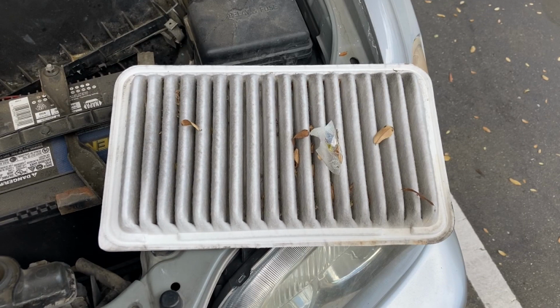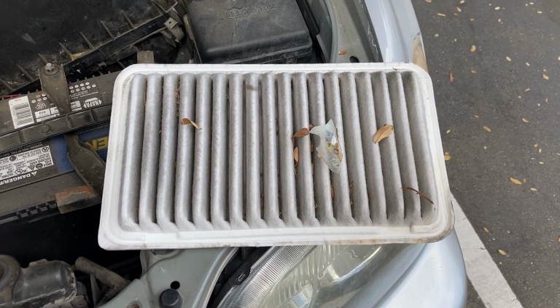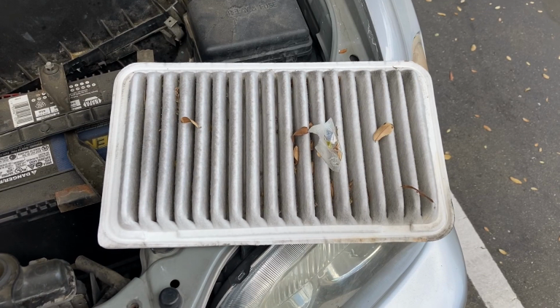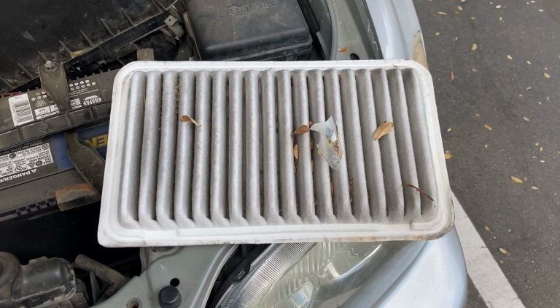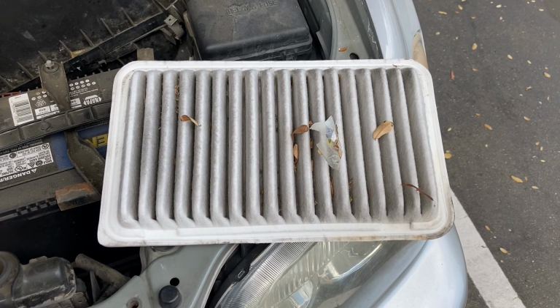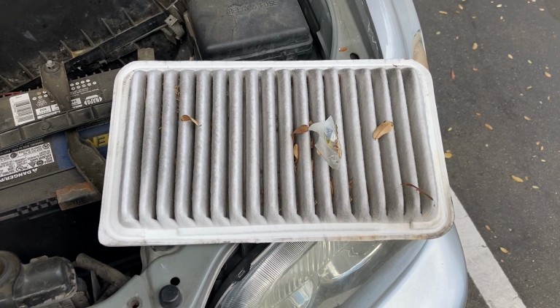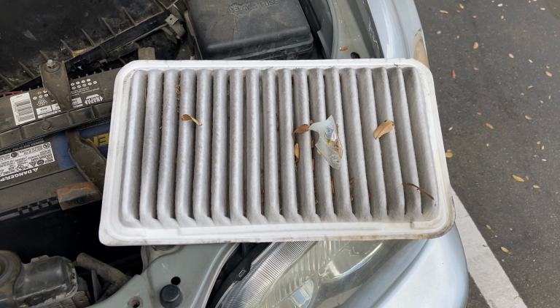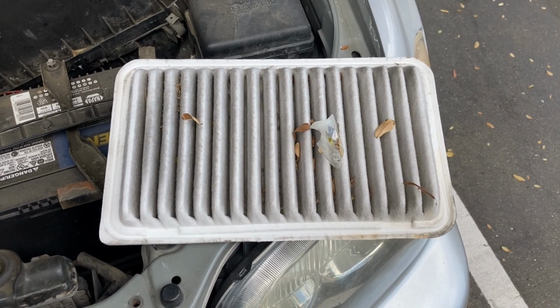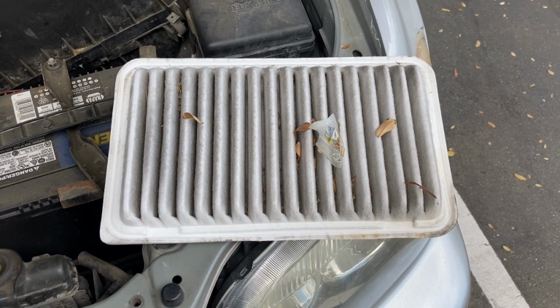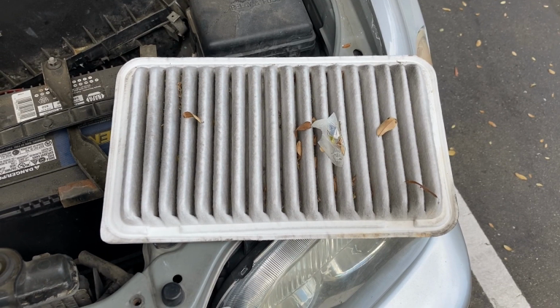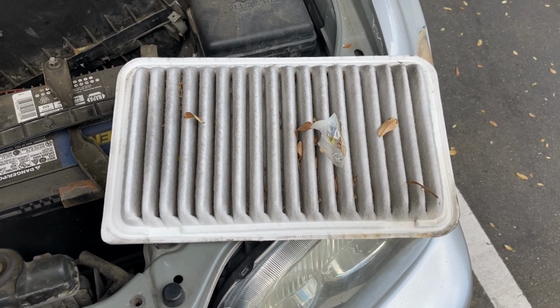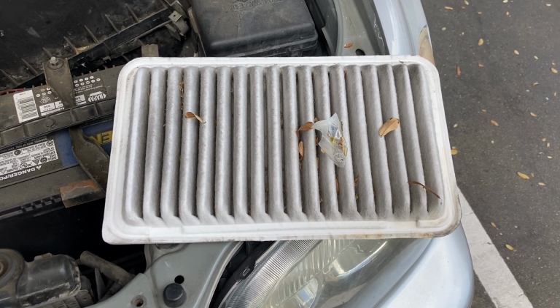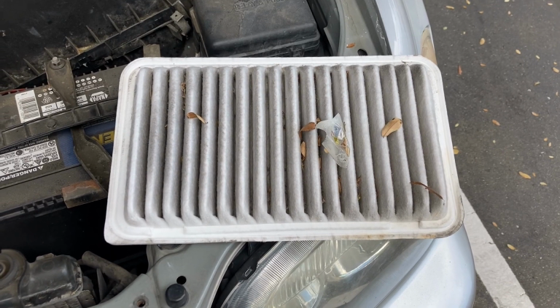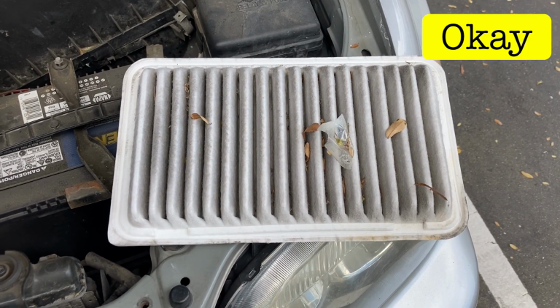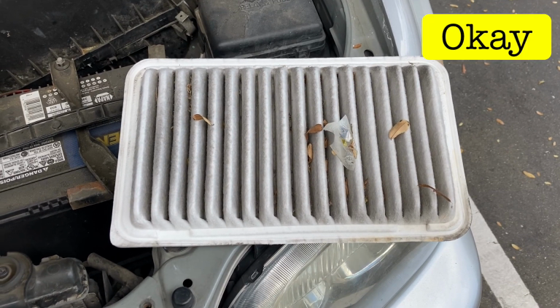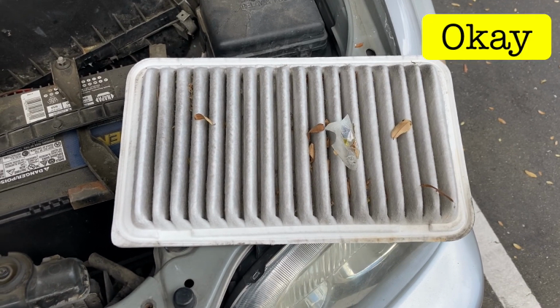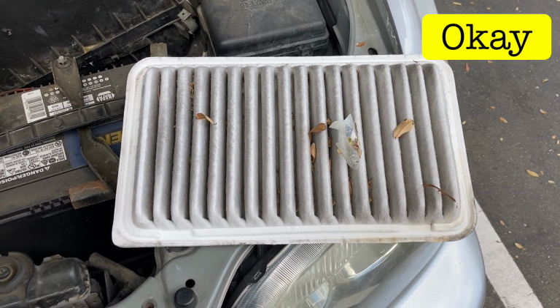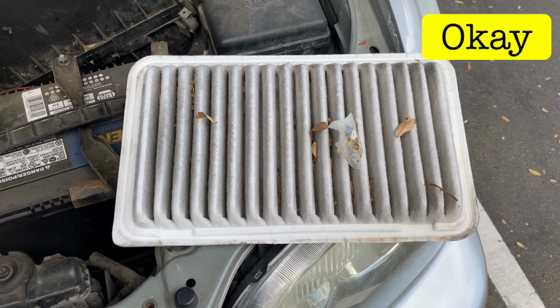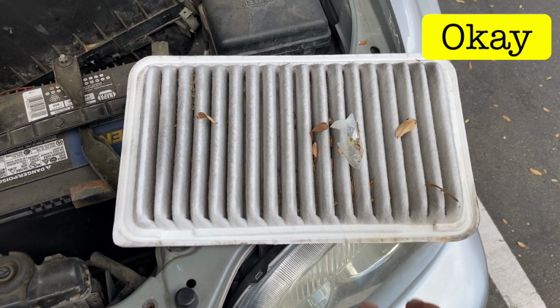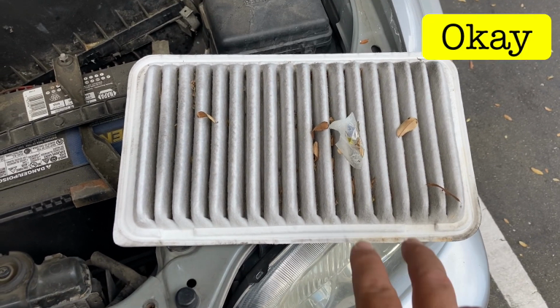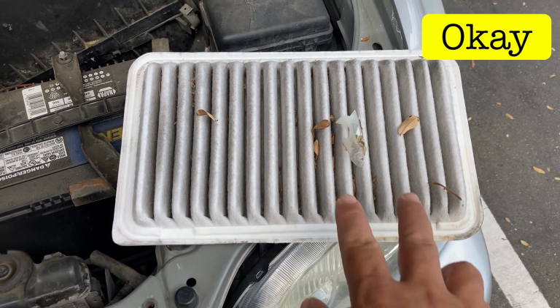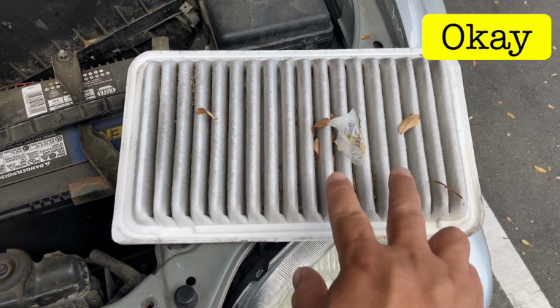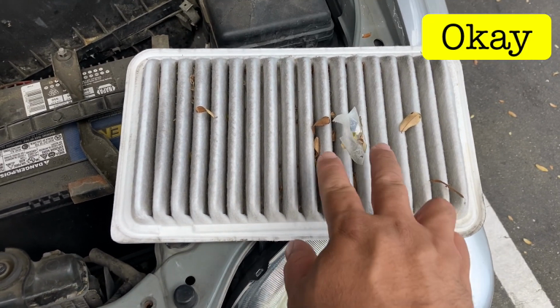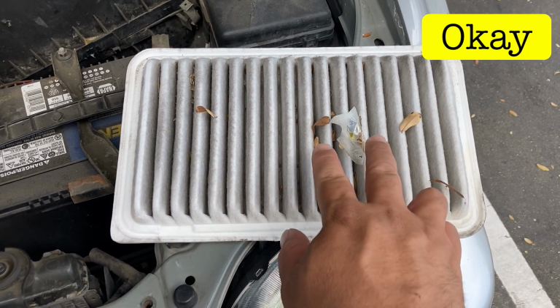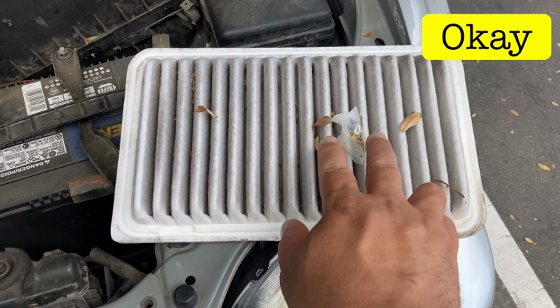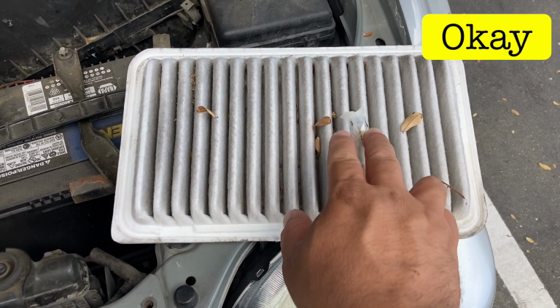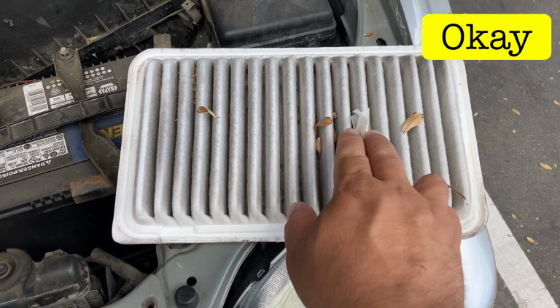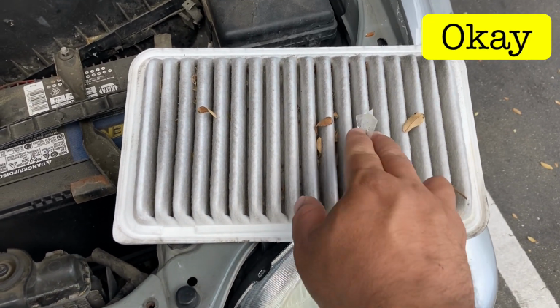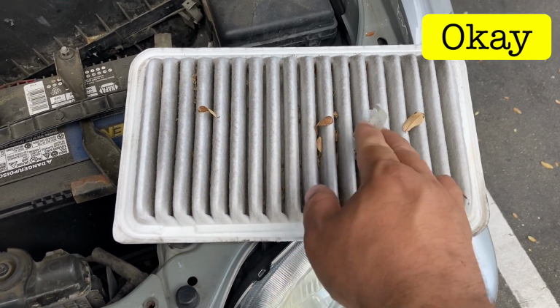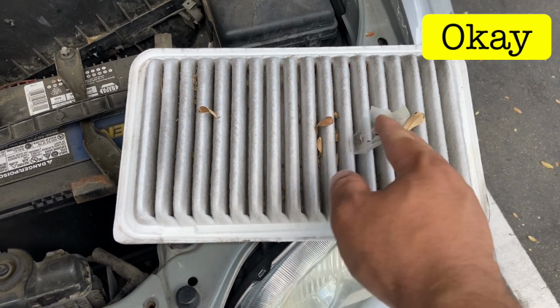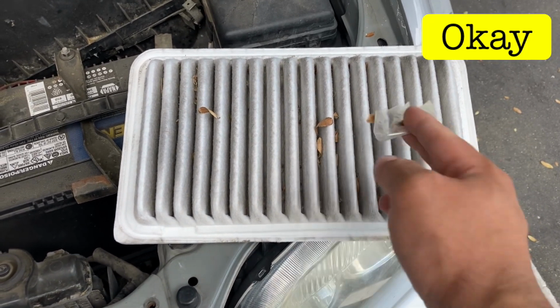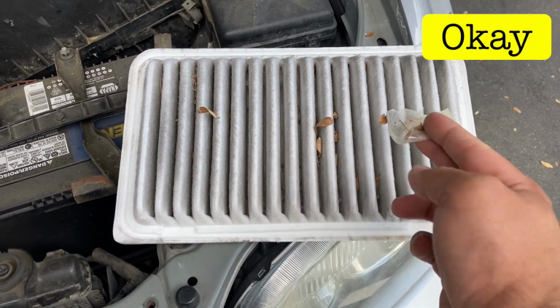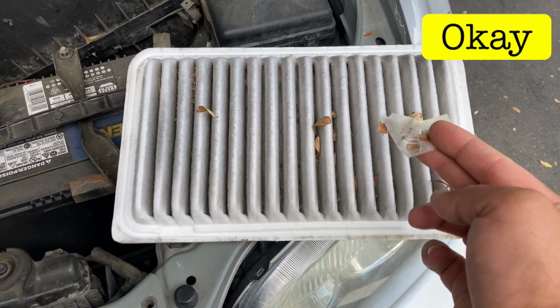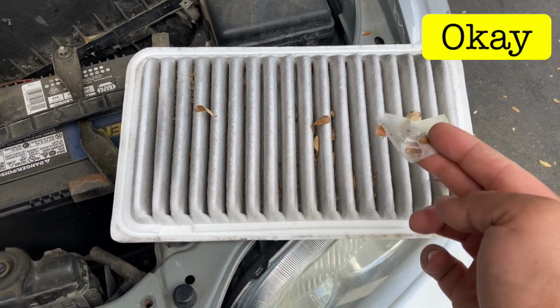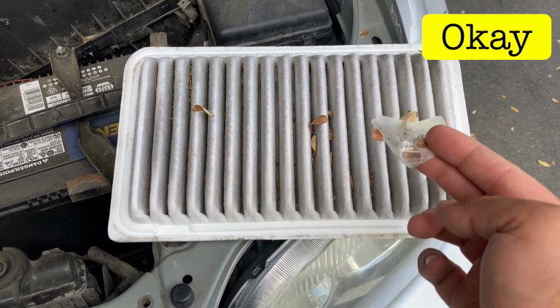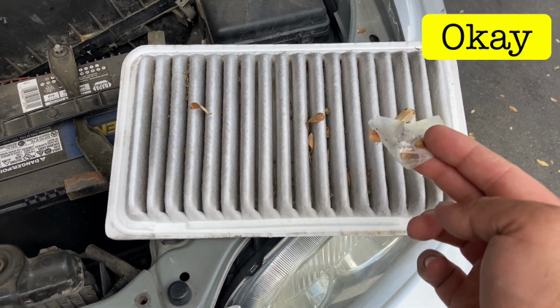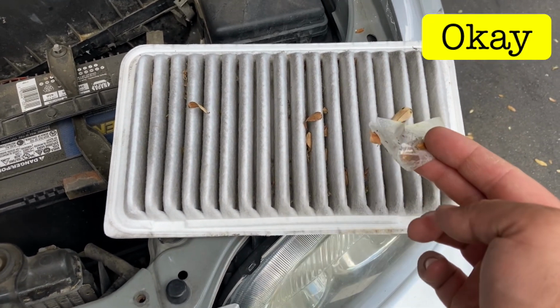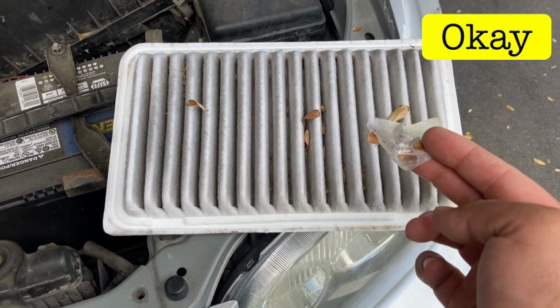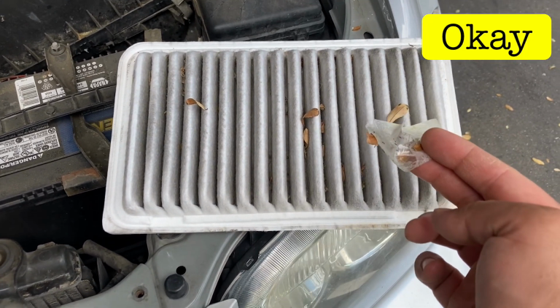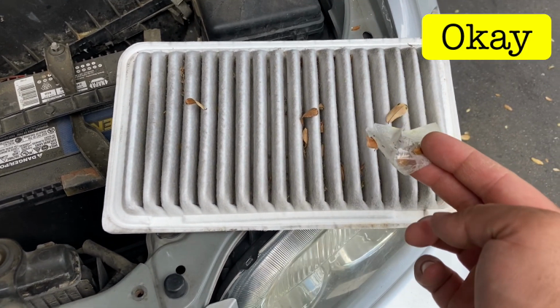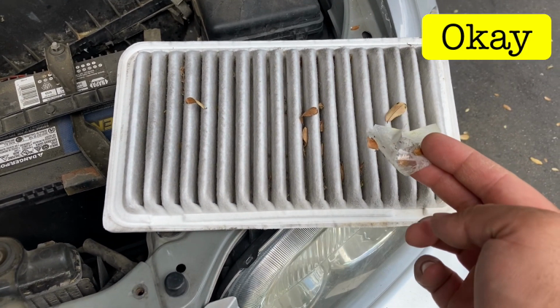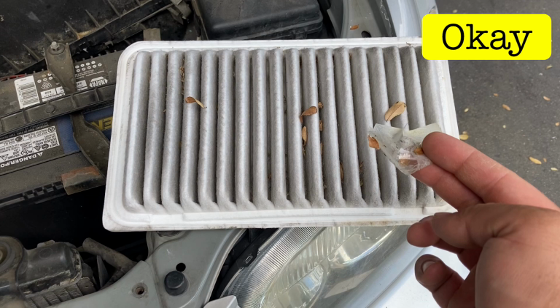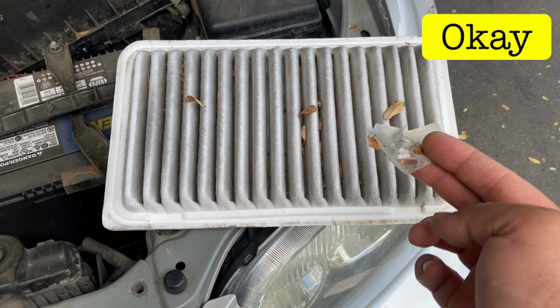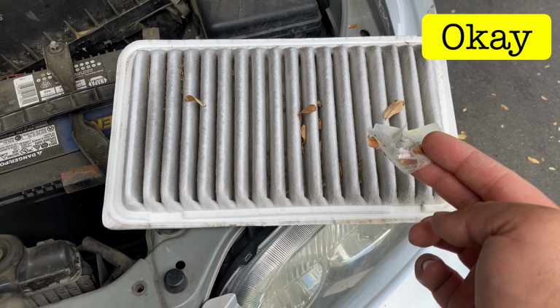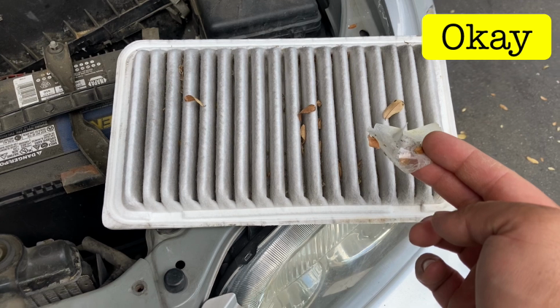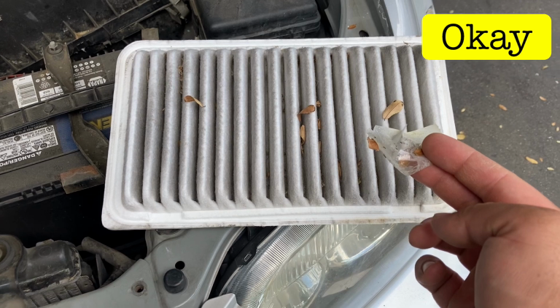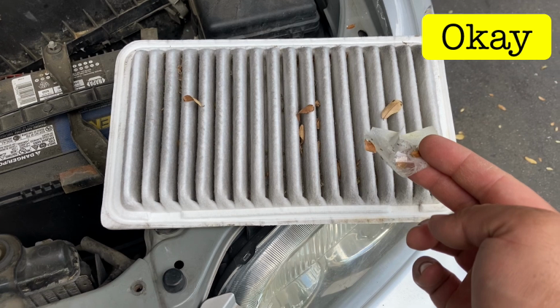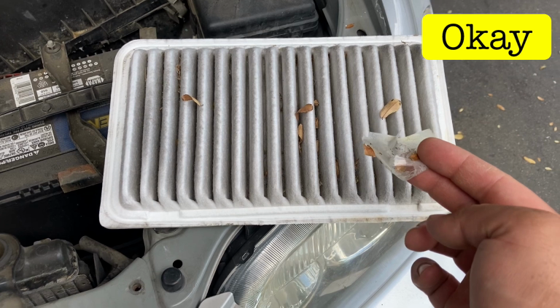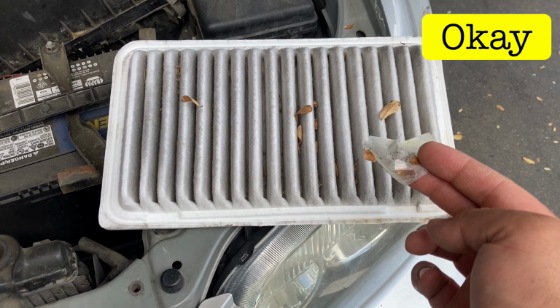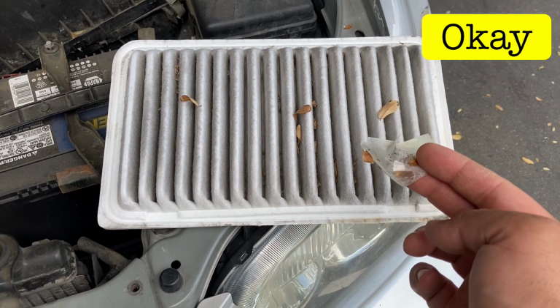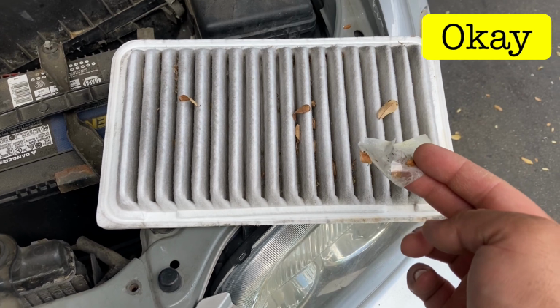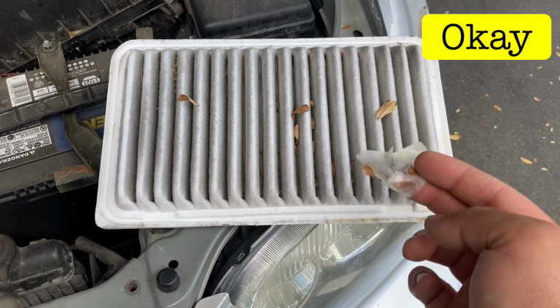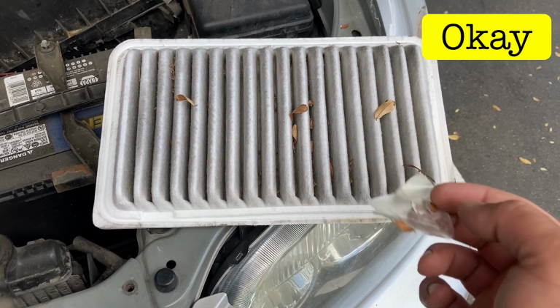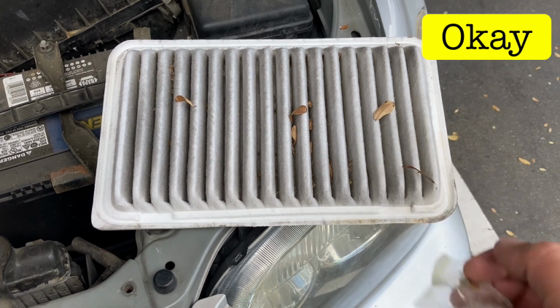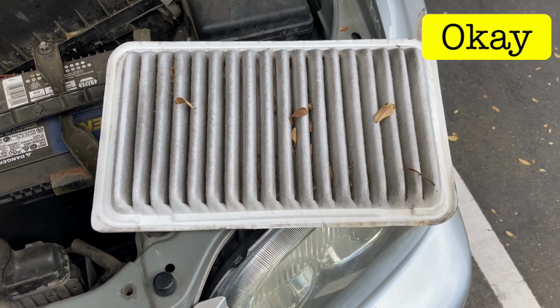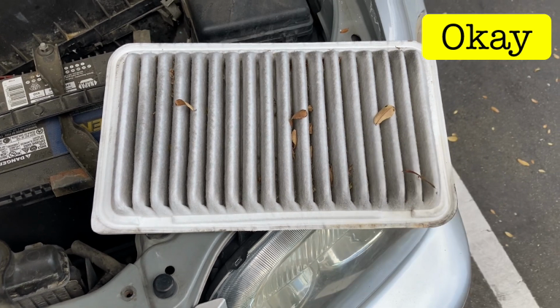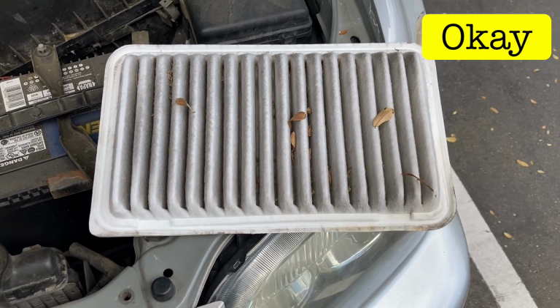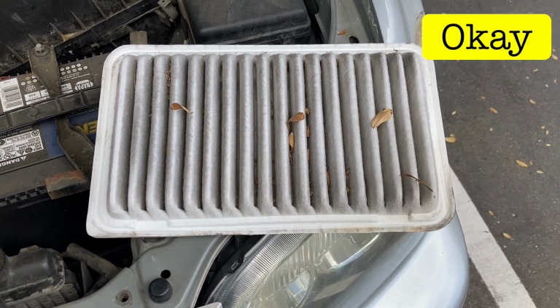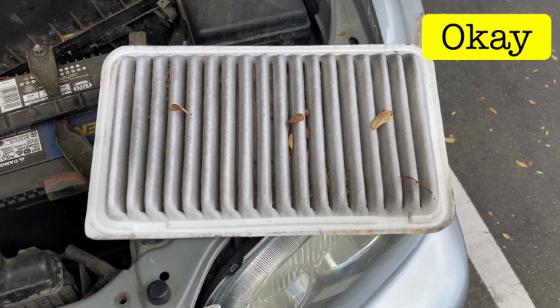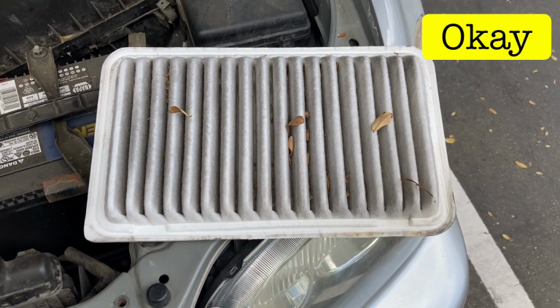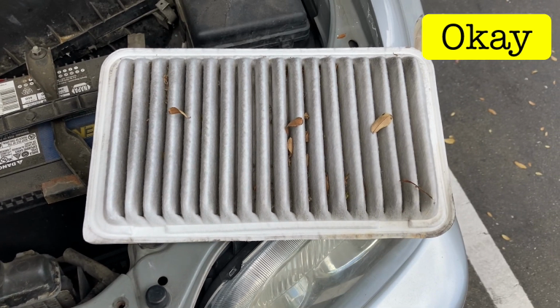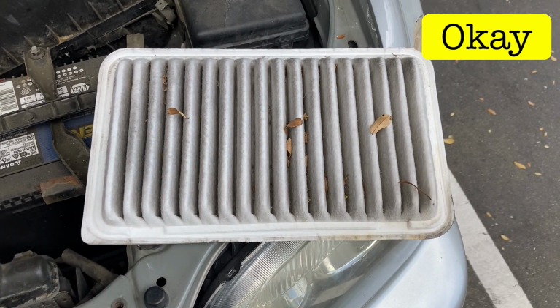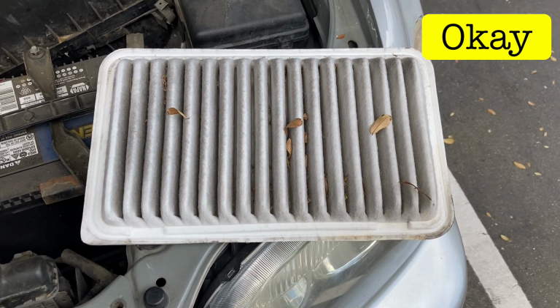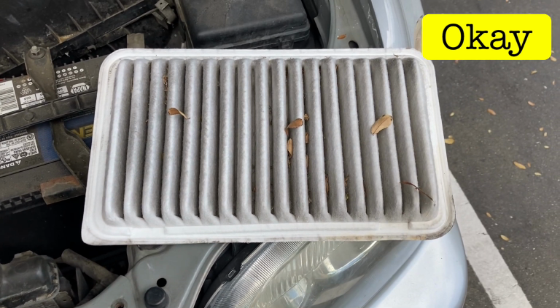My air filter is okay, but I'm kind of curious as to how some tape got sucked into my engine. That's not good.